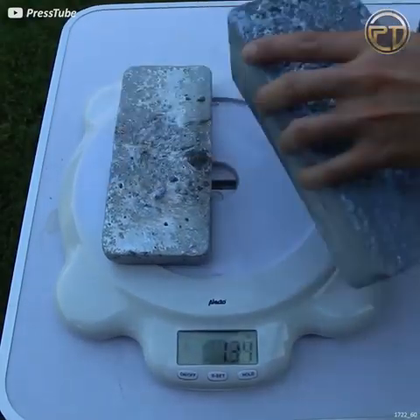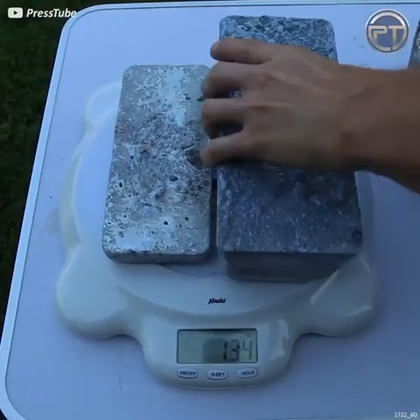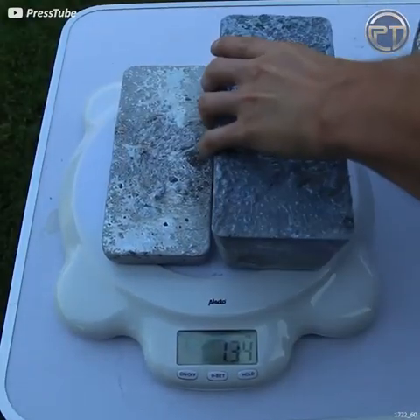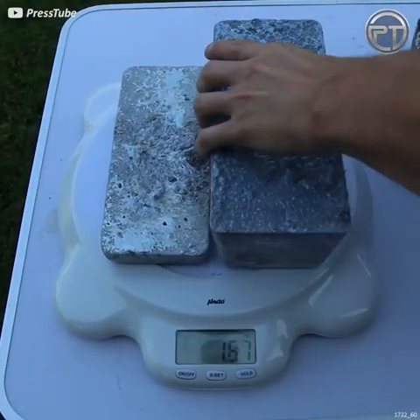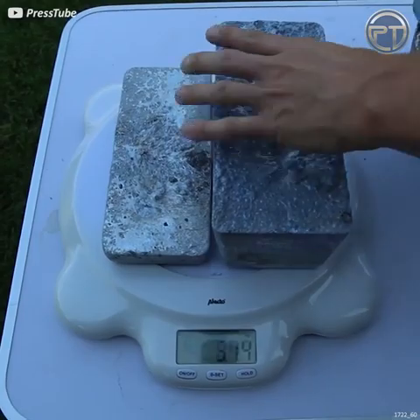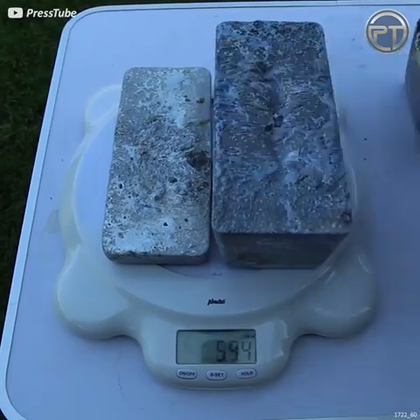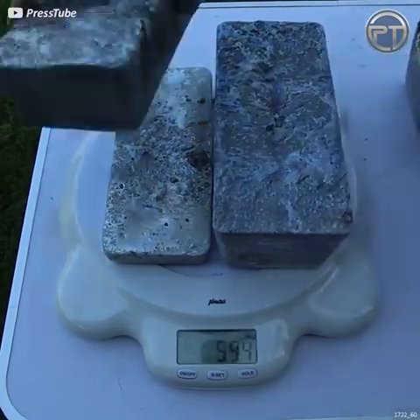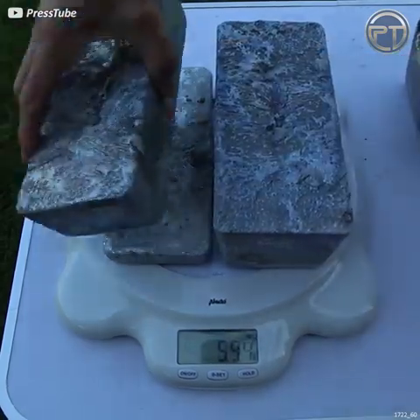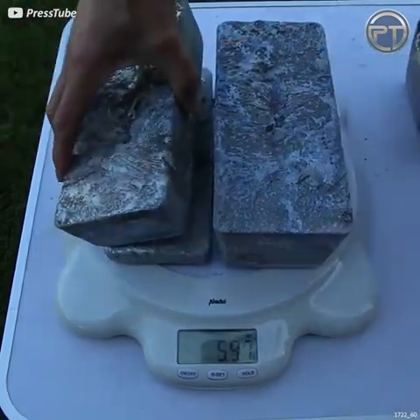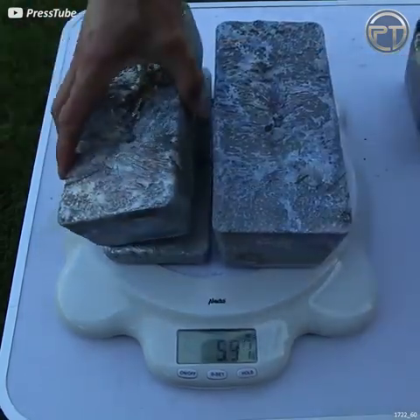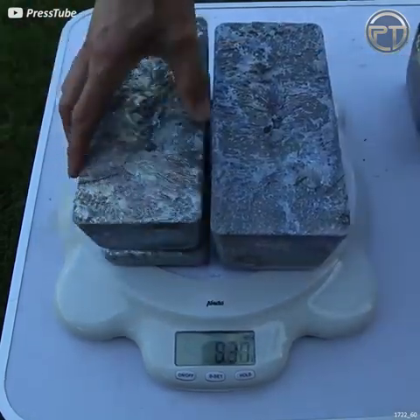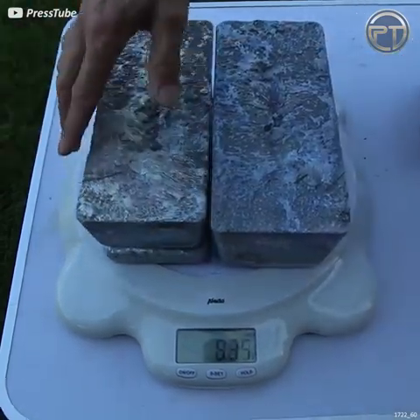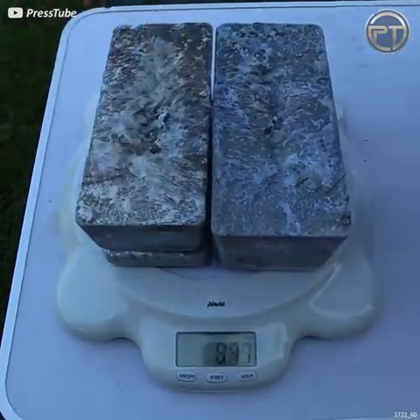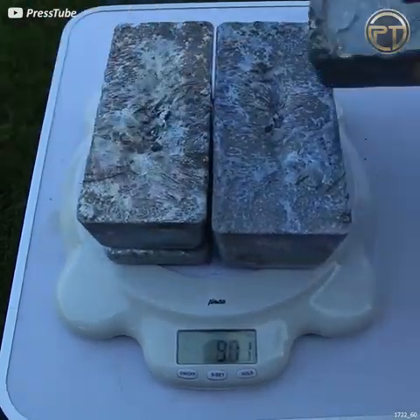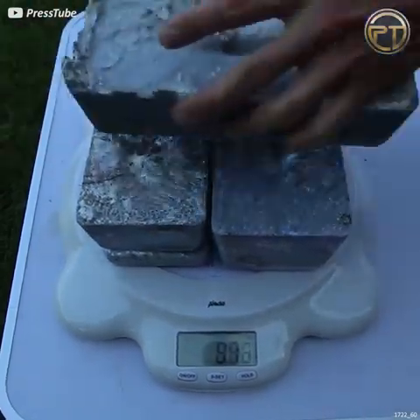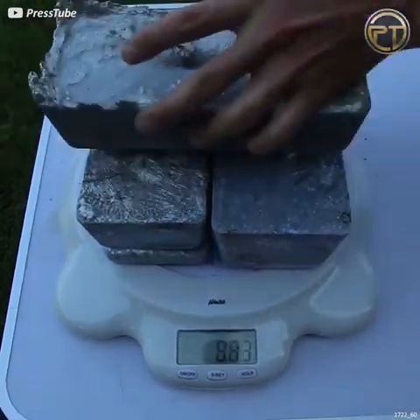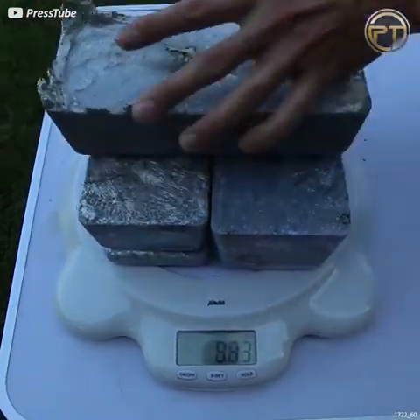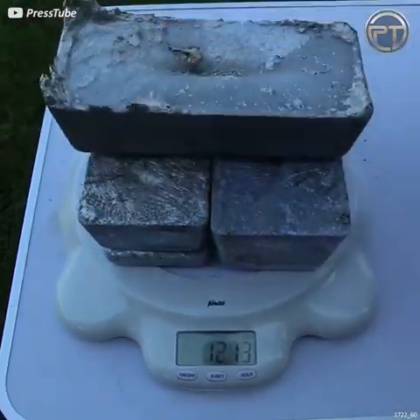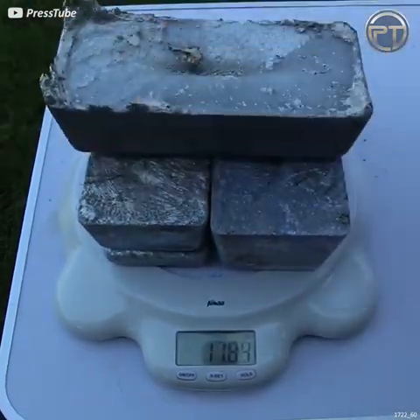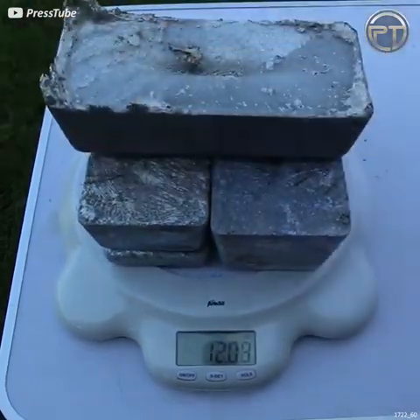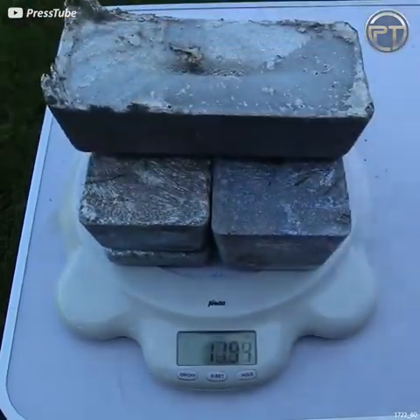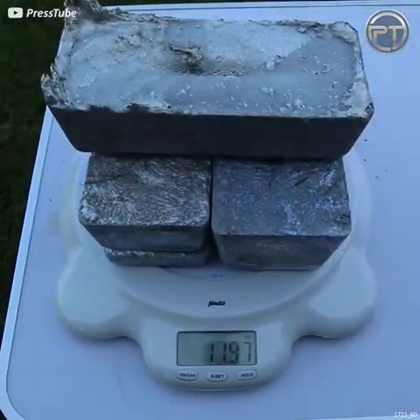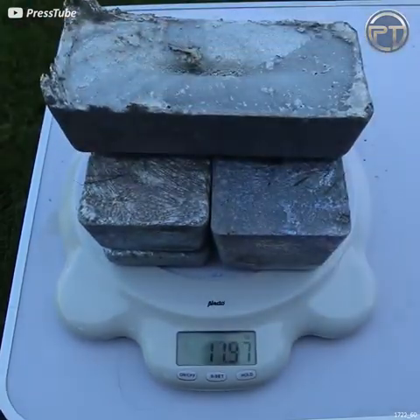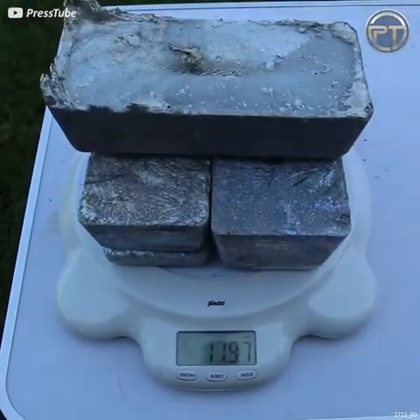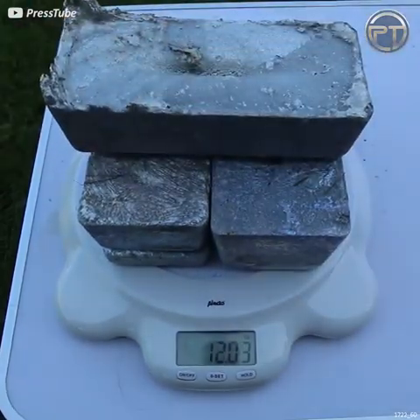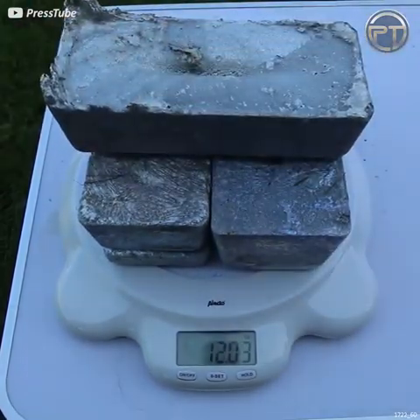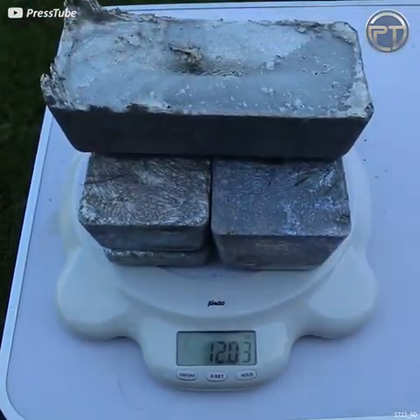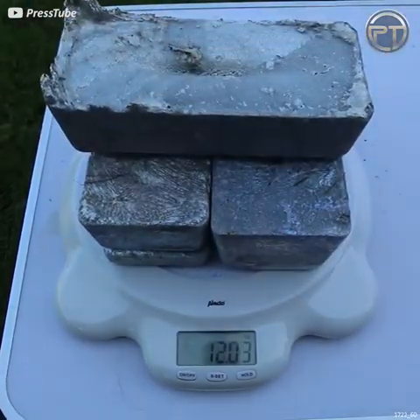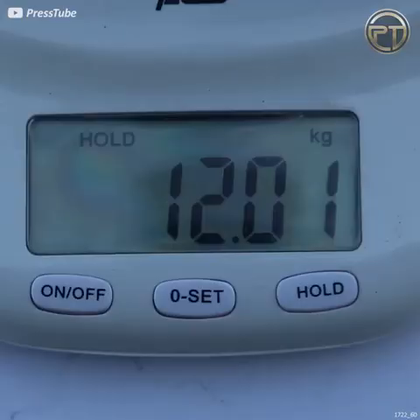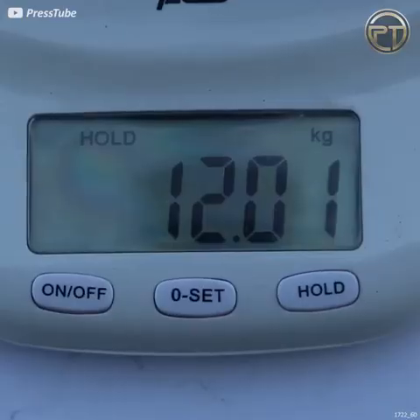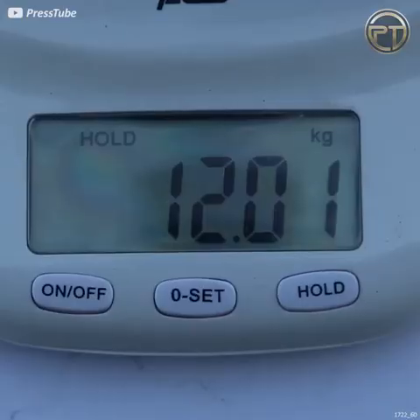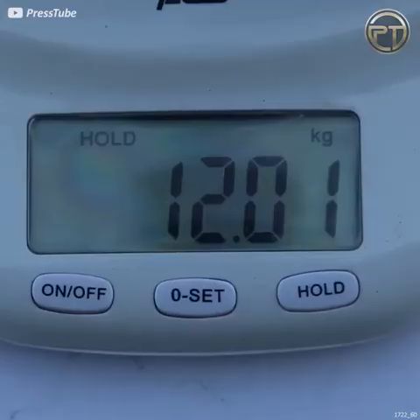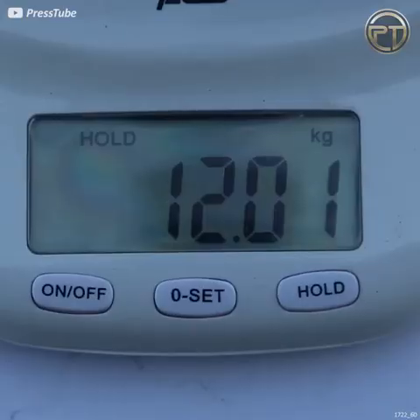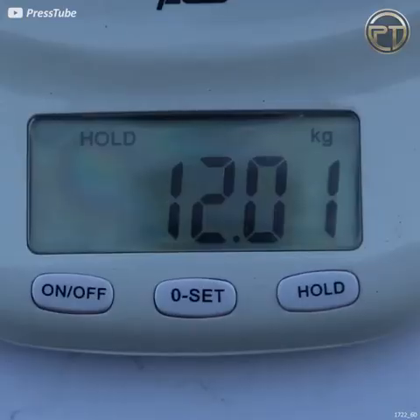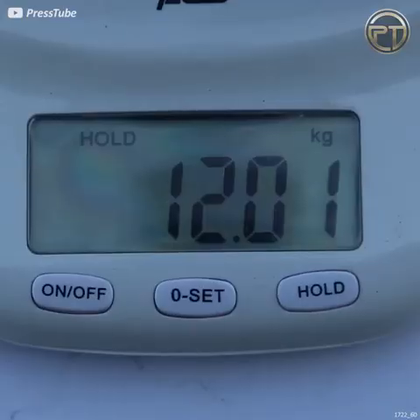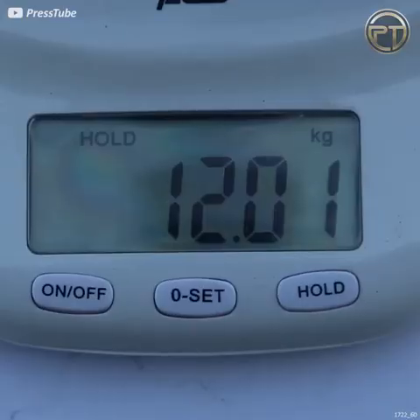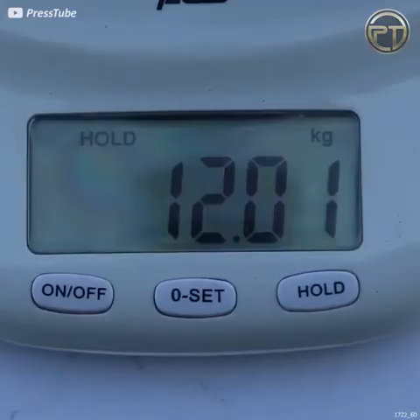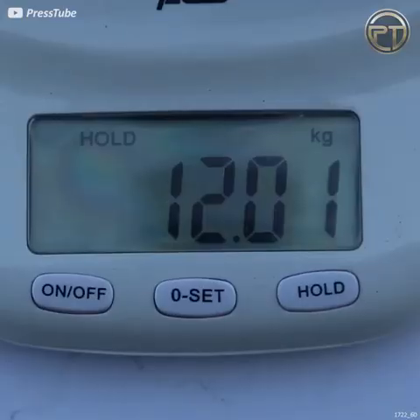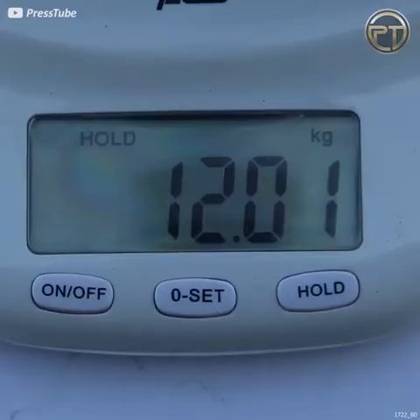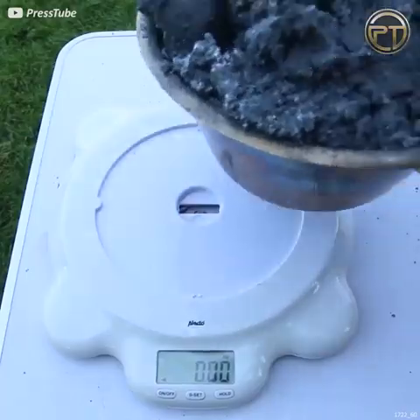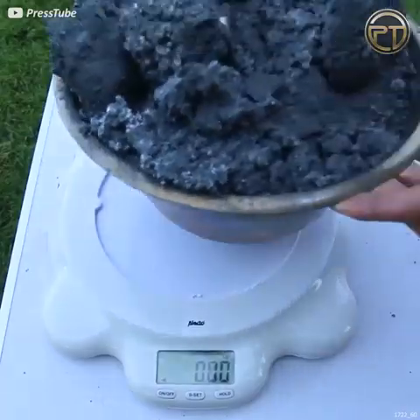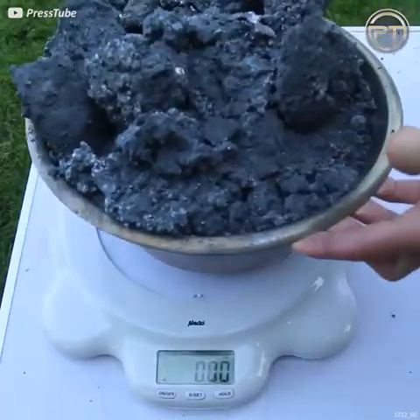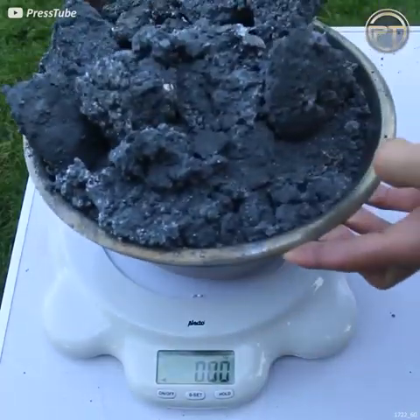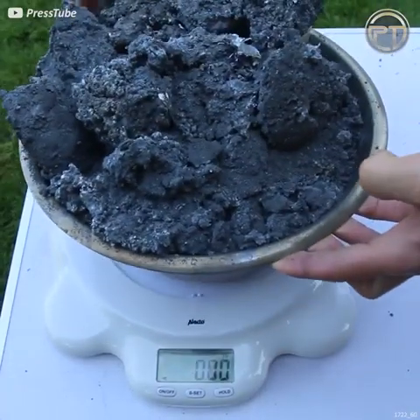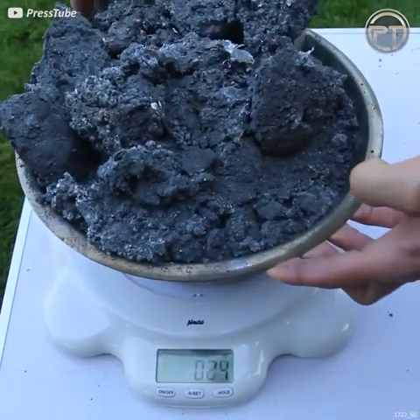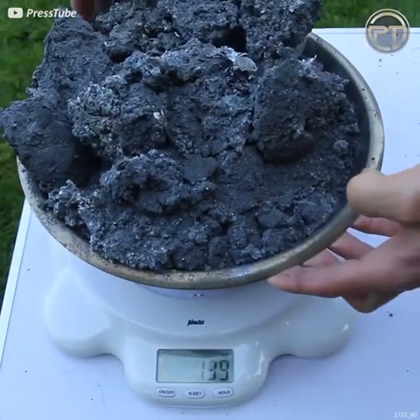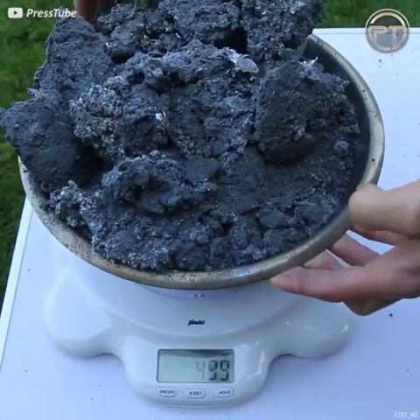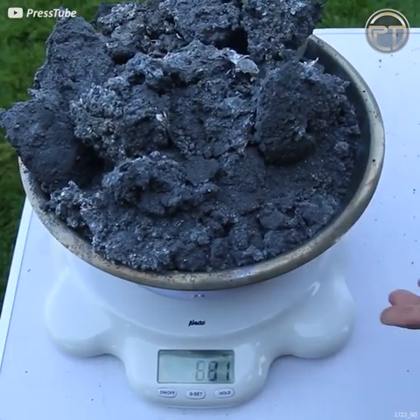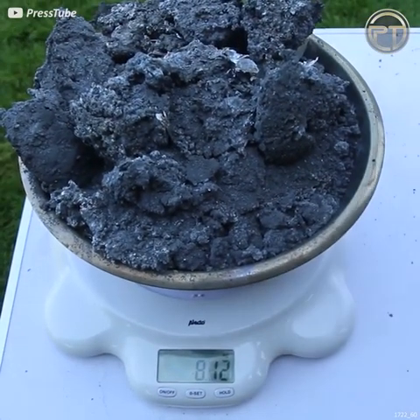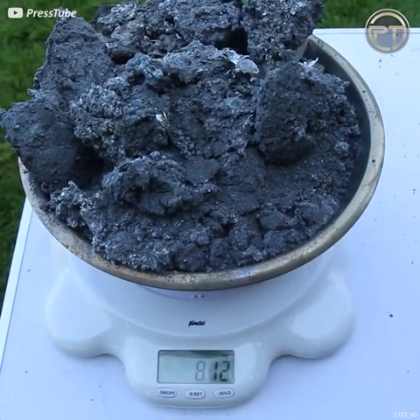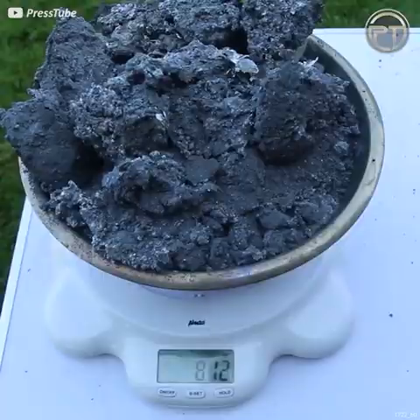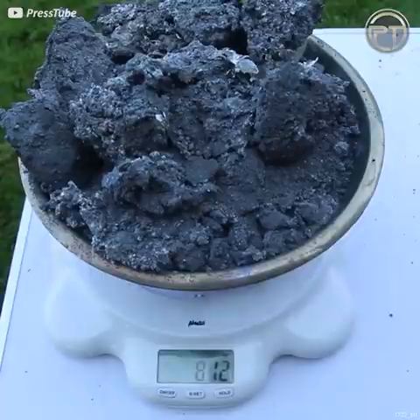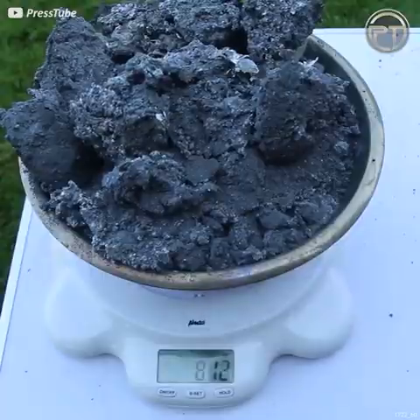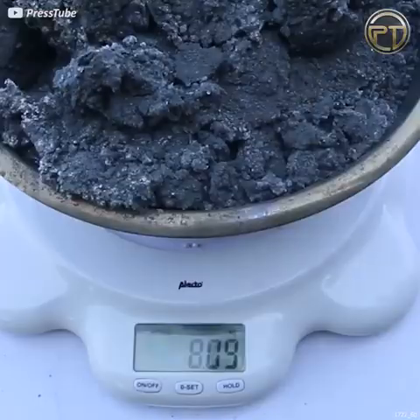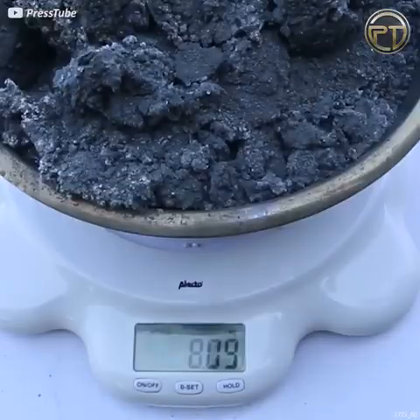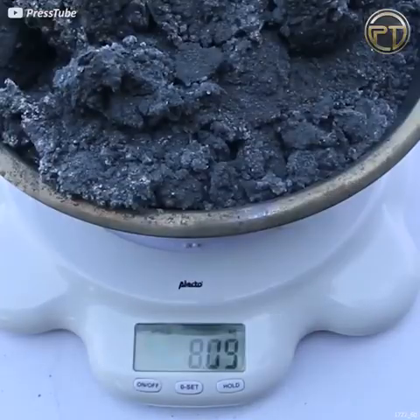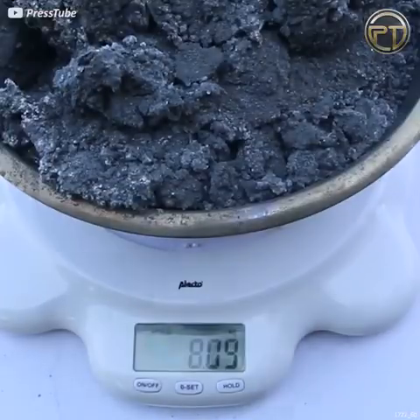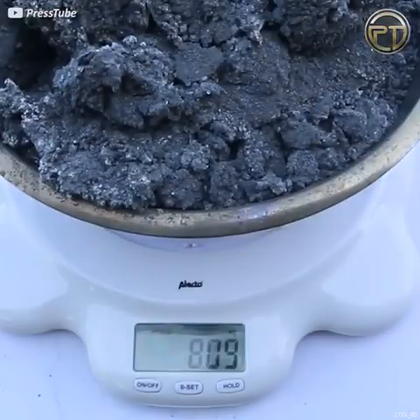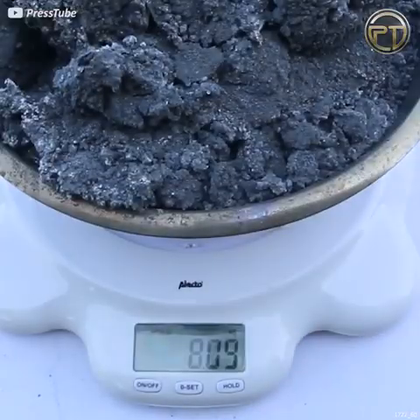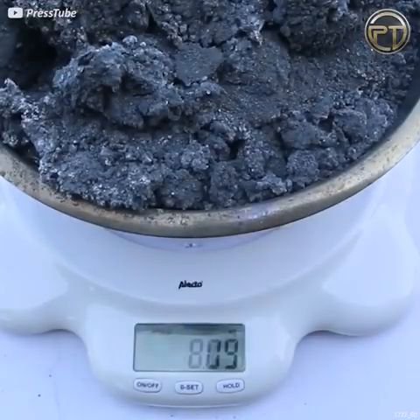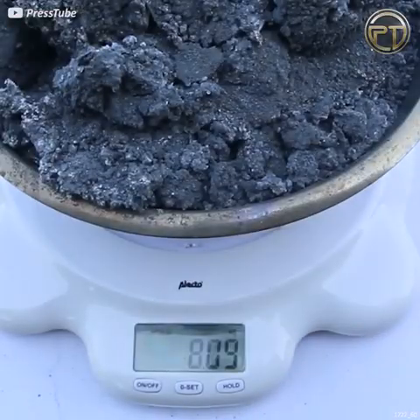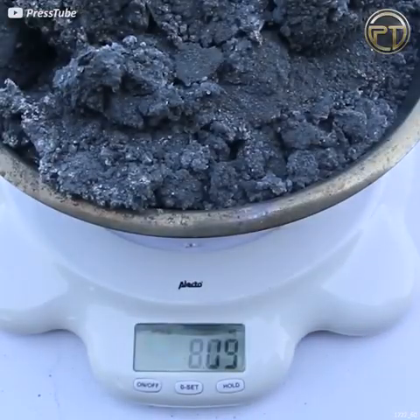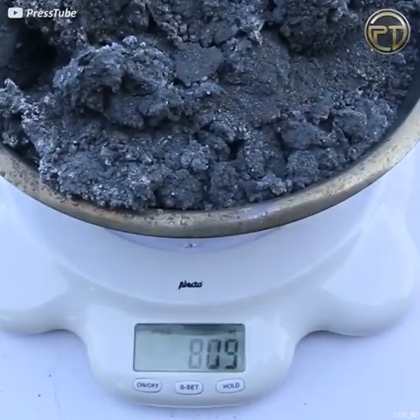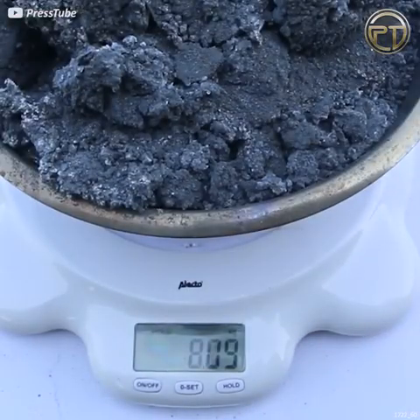So let's see all the pours together: 12. It seems there's not a lot of aluminum in aluminum cans.